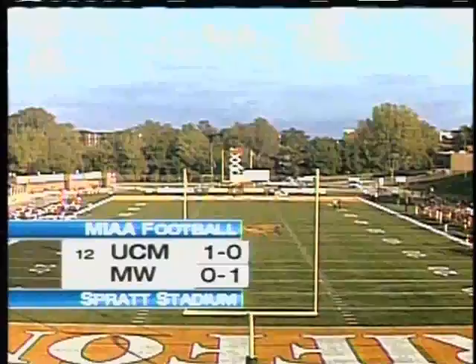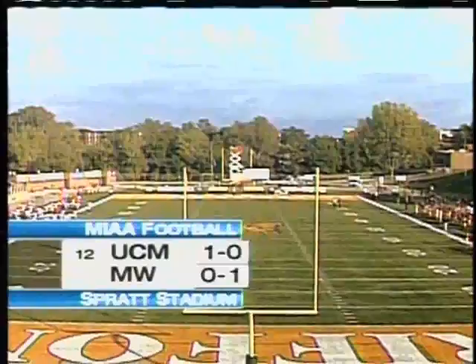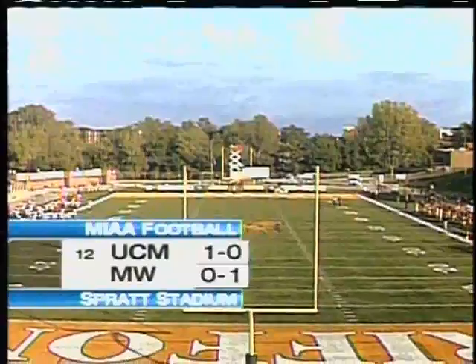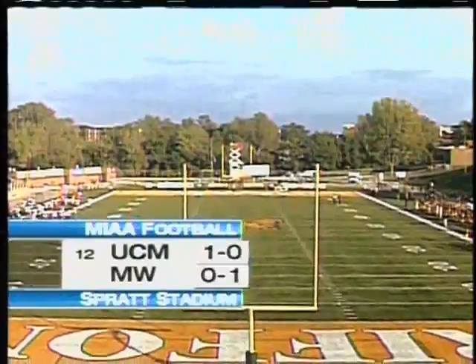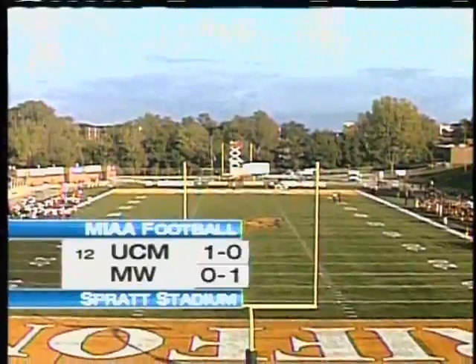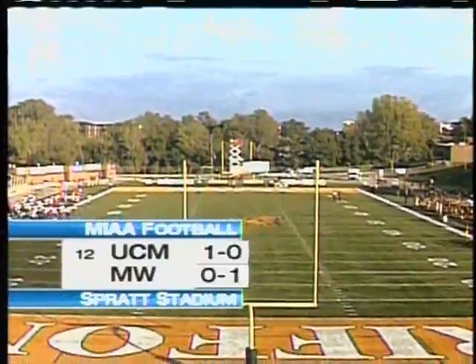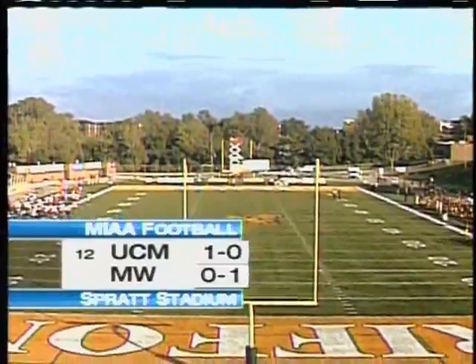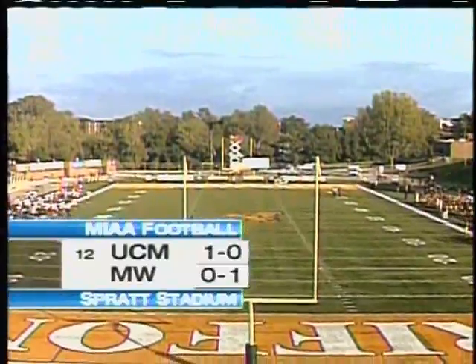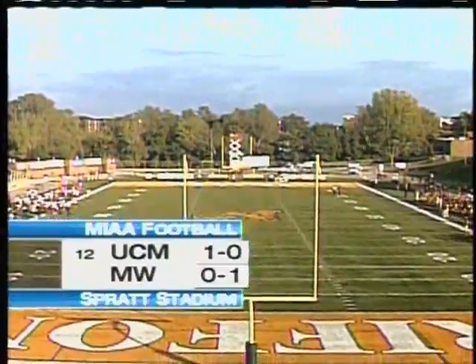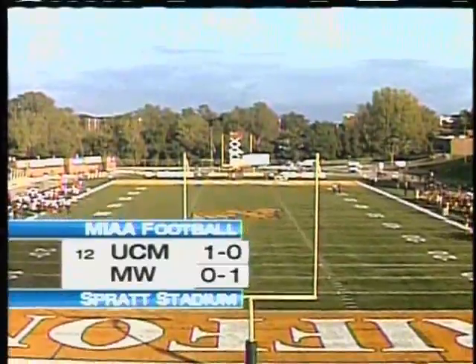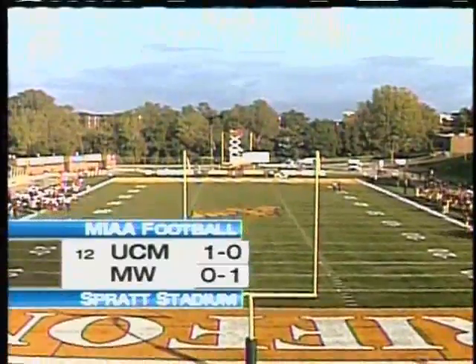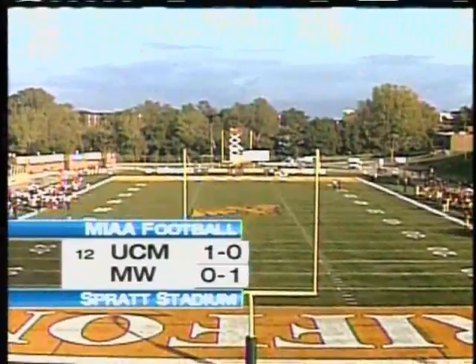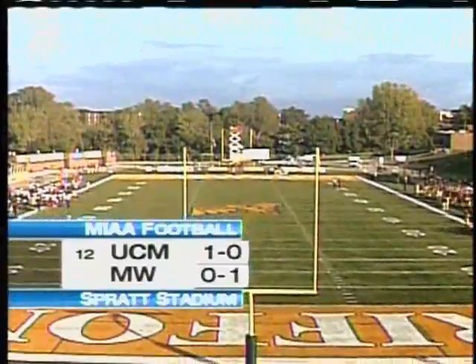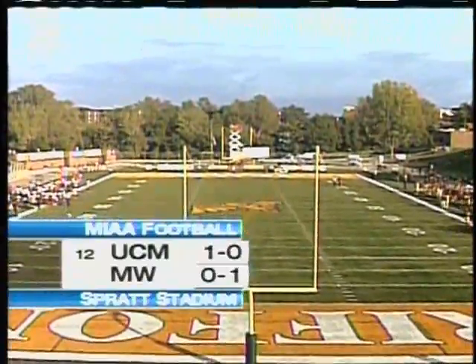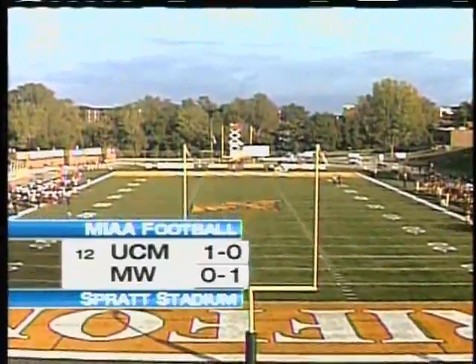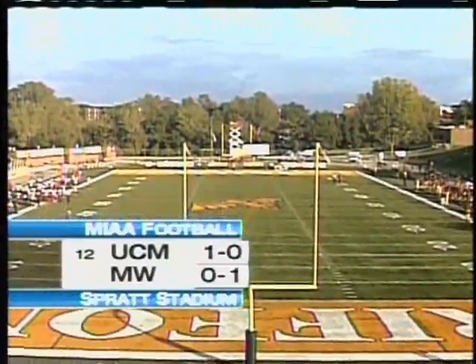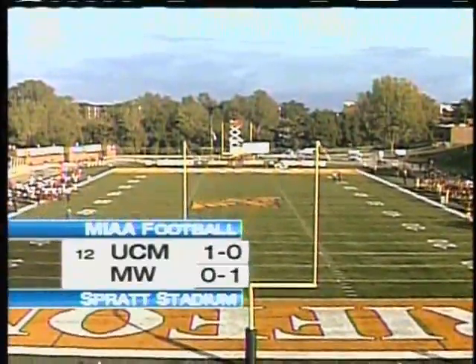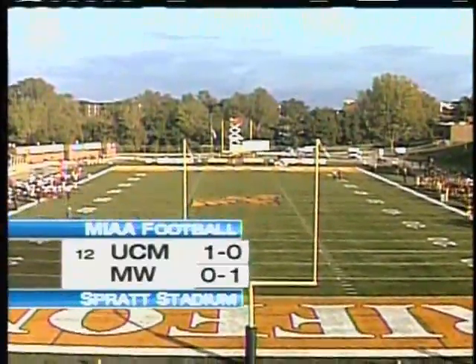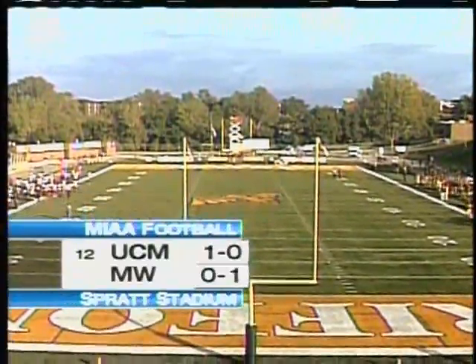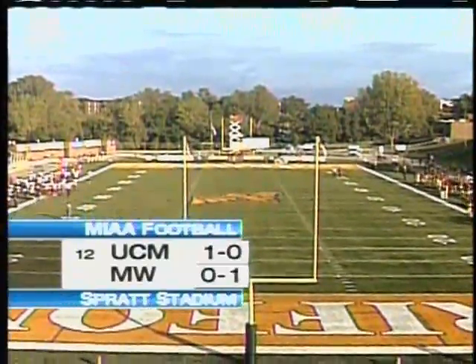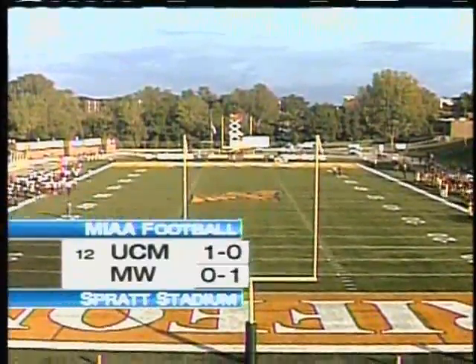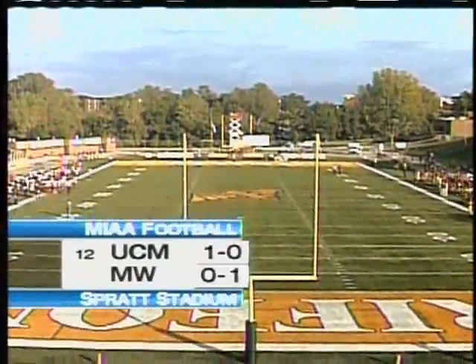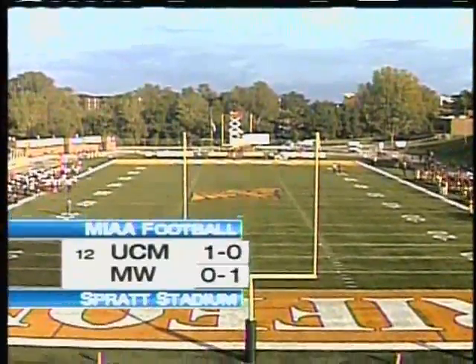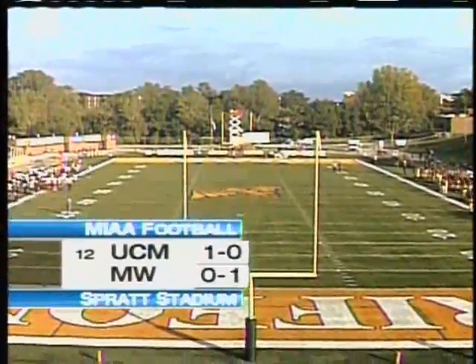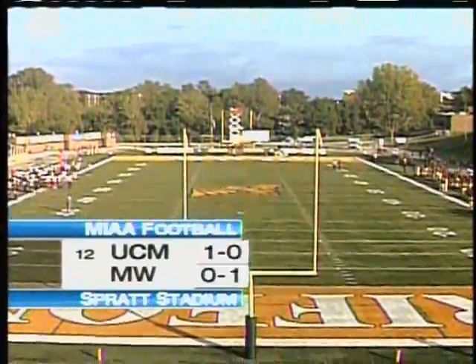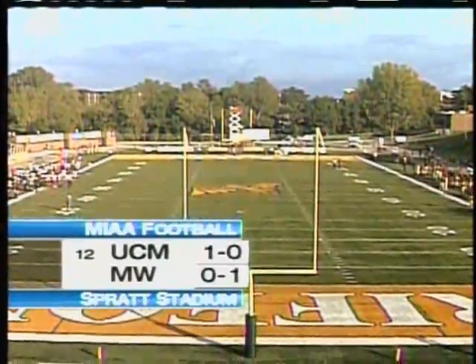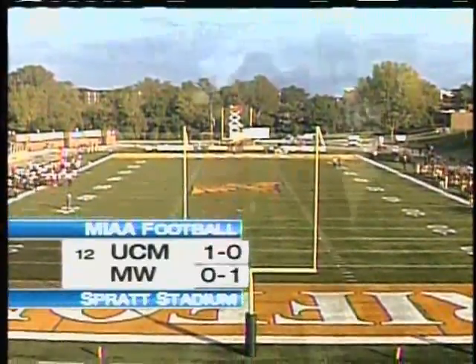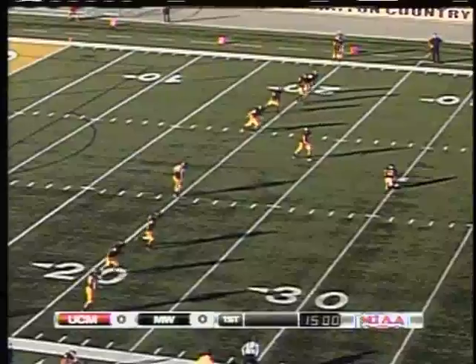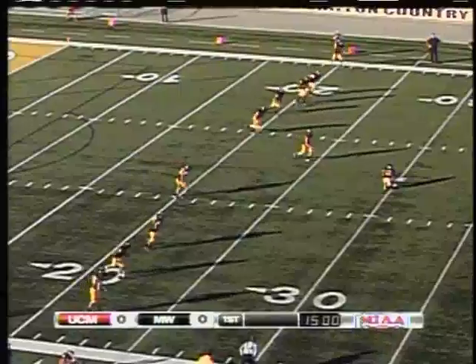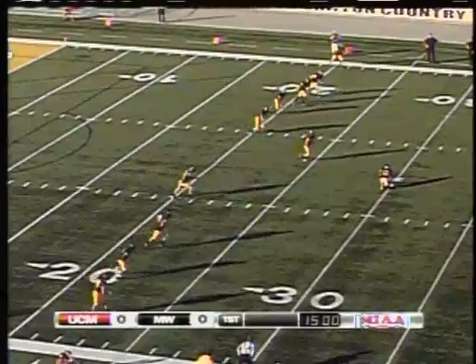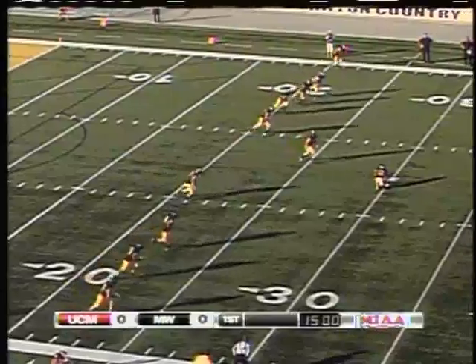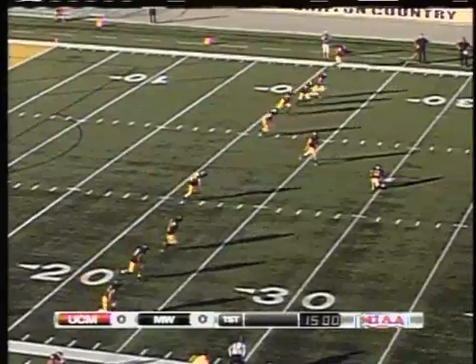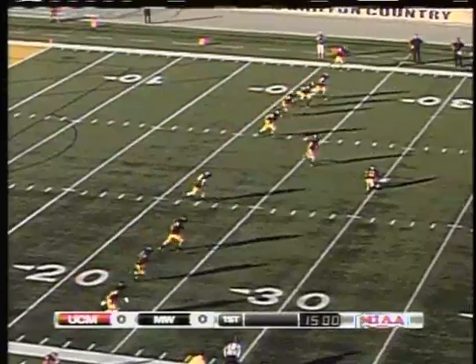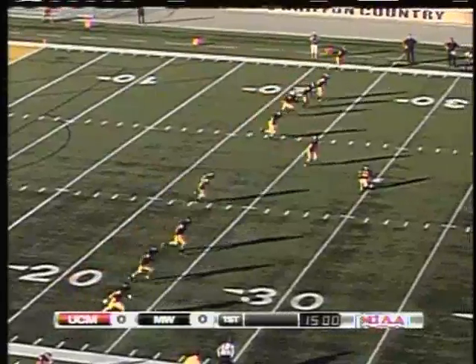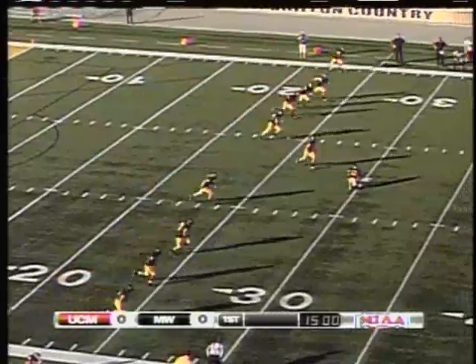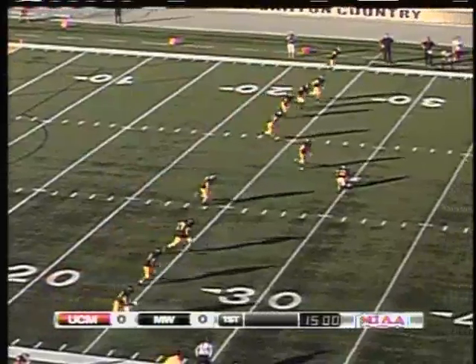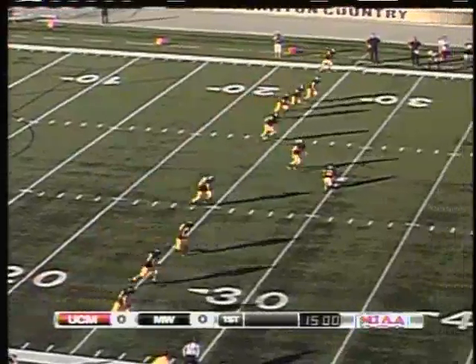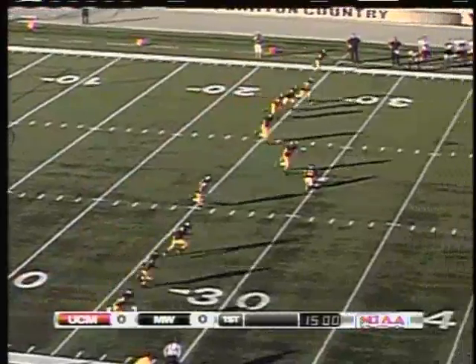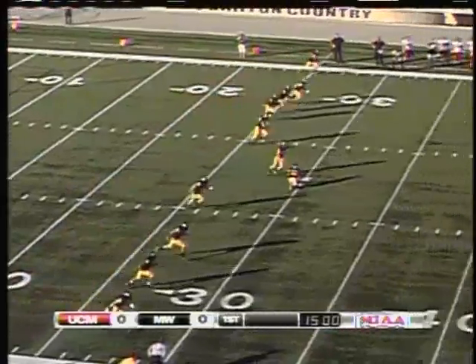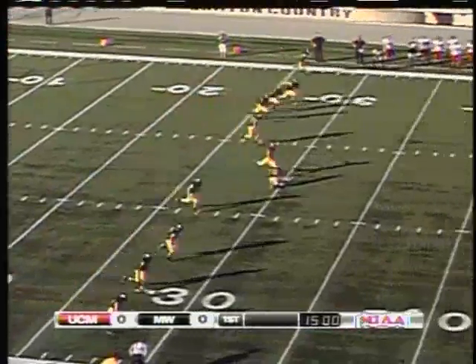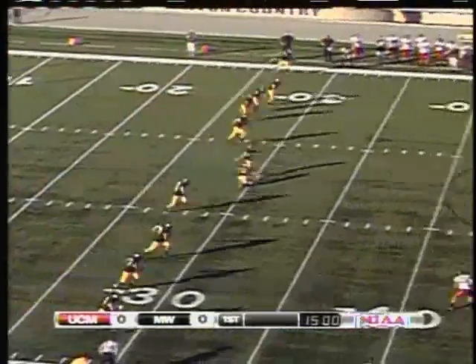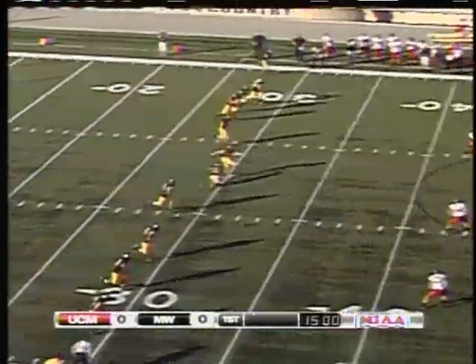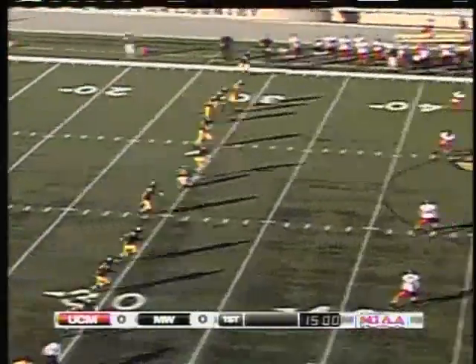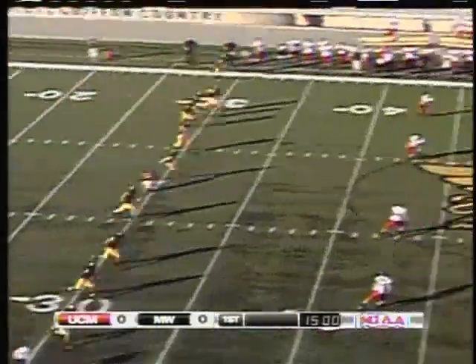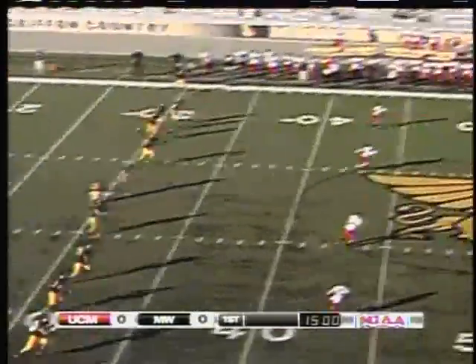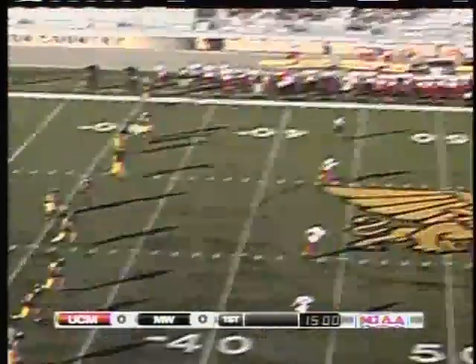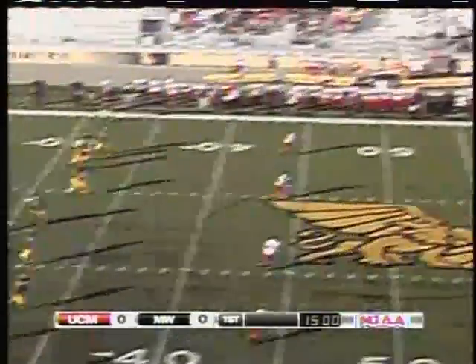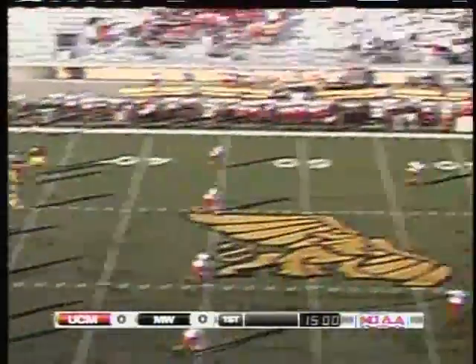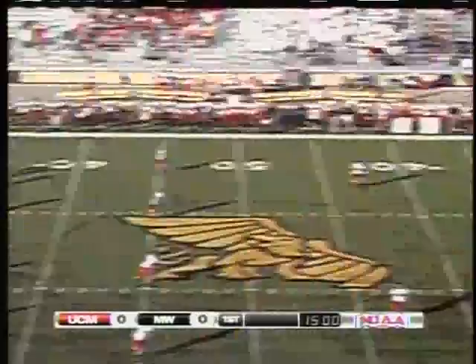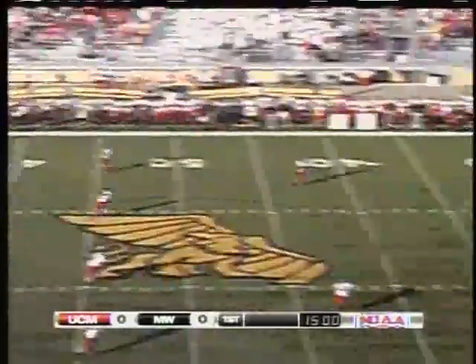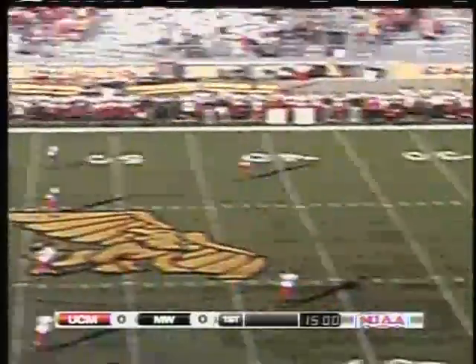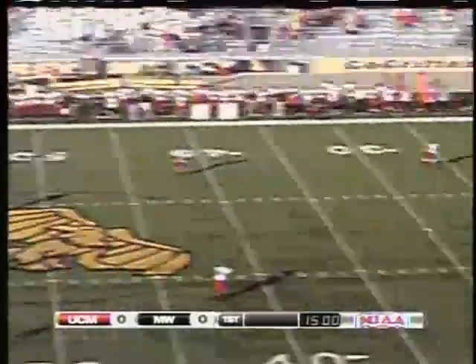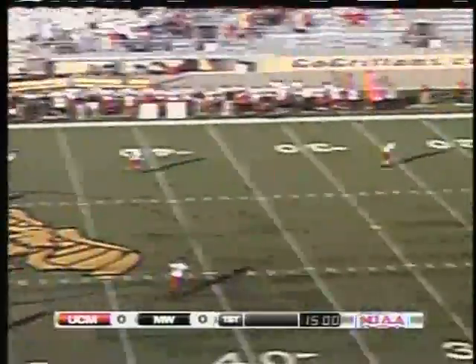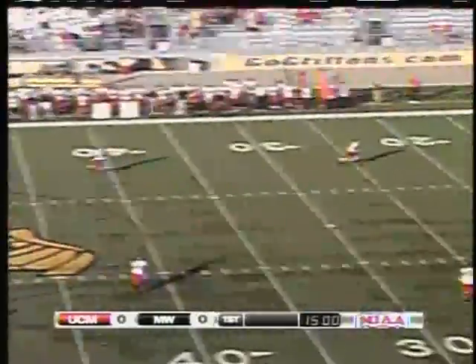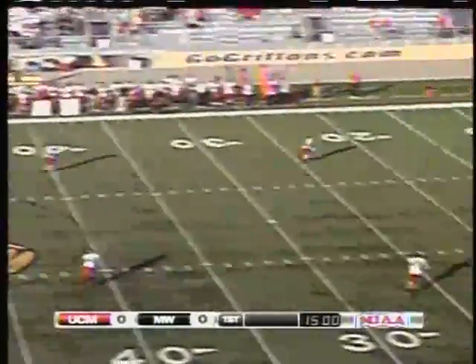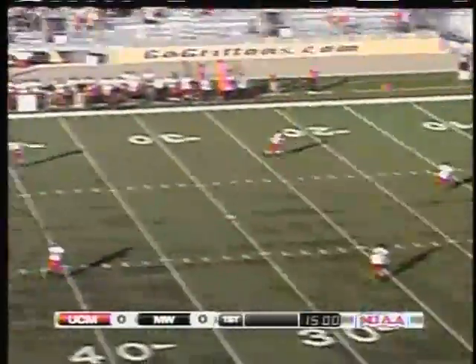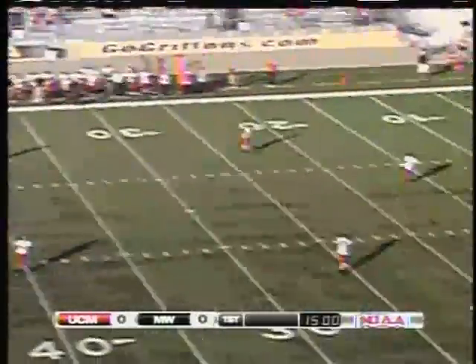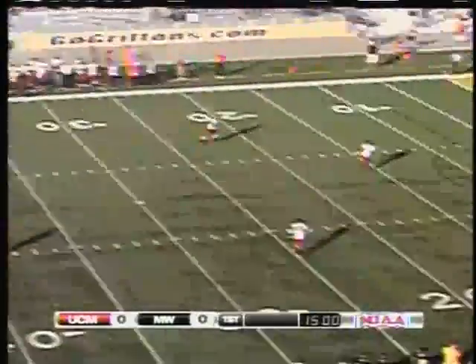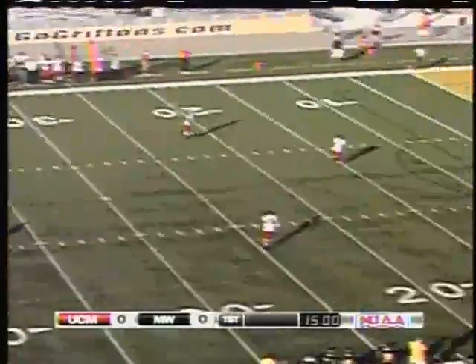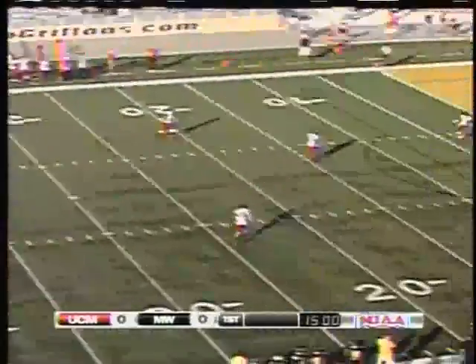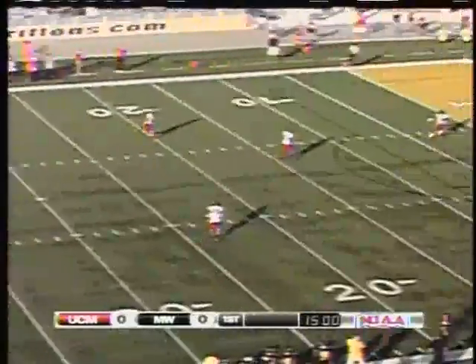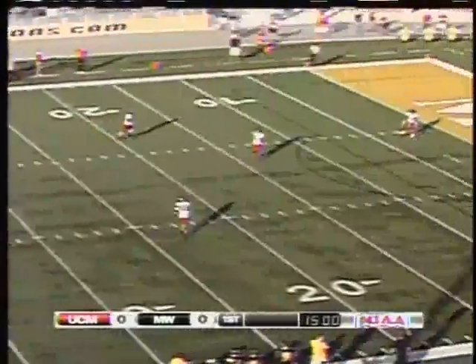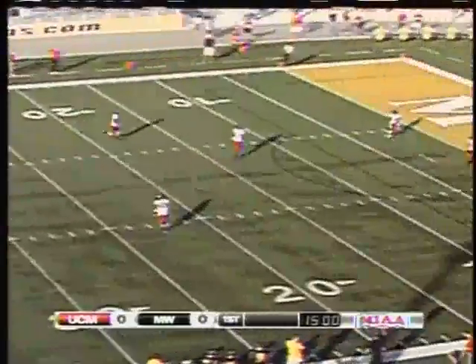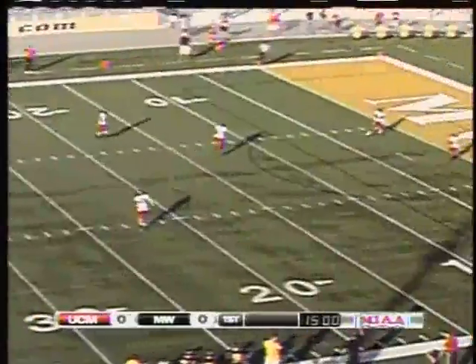On the way up here, nice night now though, huh? Yeah, it is. For the Mules. And we are underway from St. Joe.